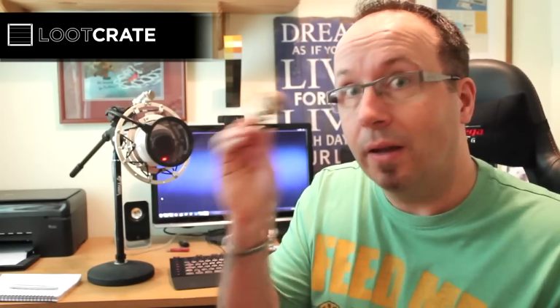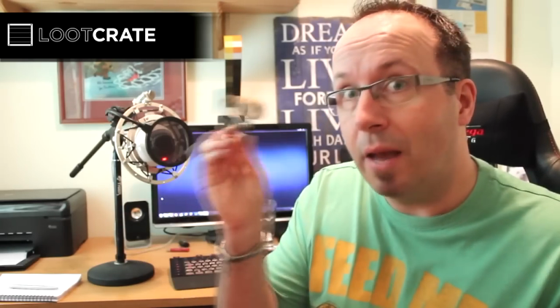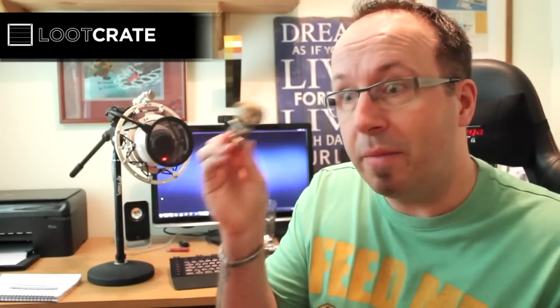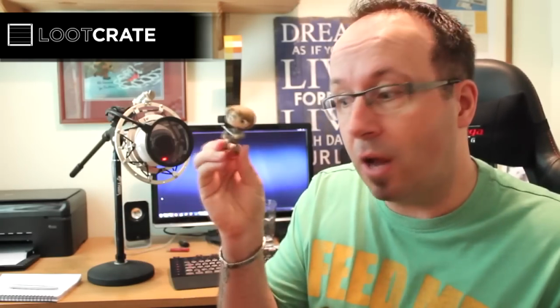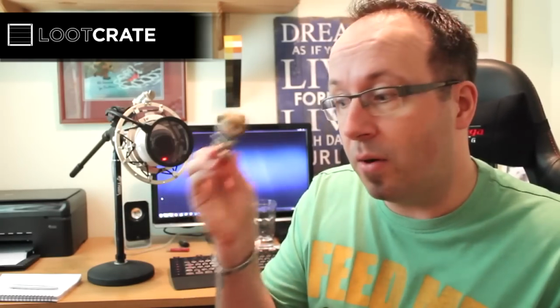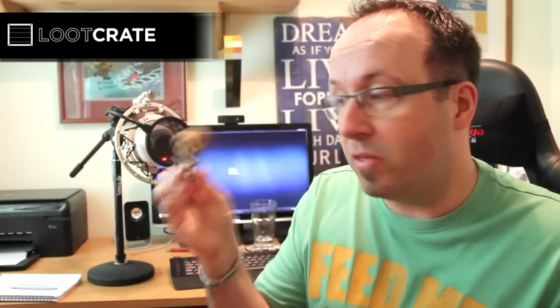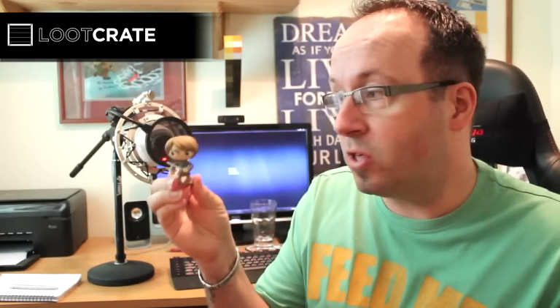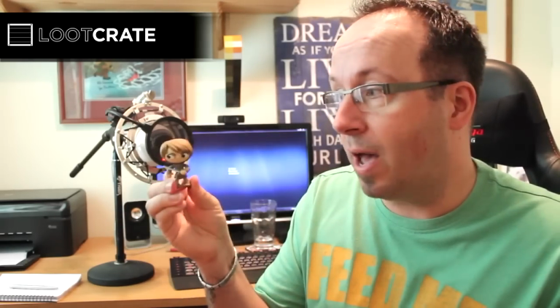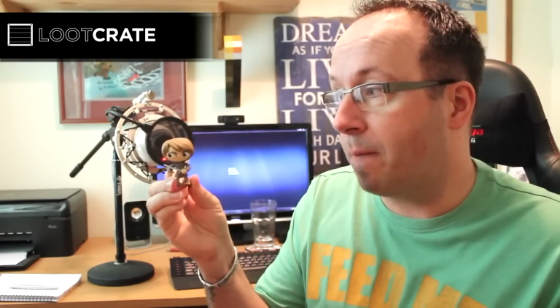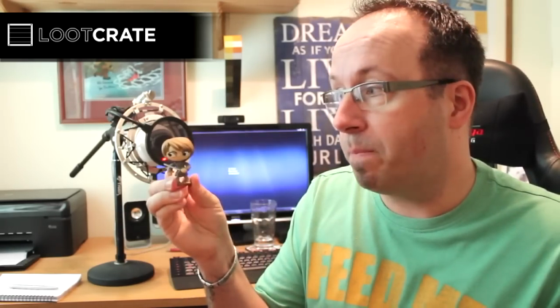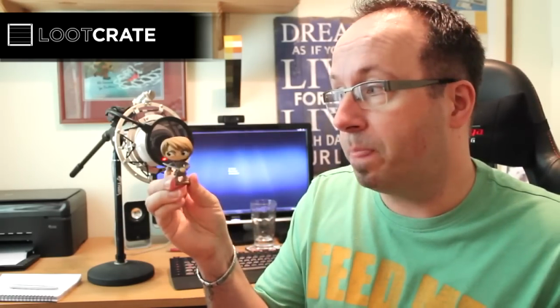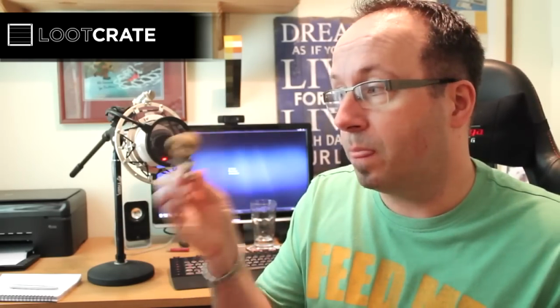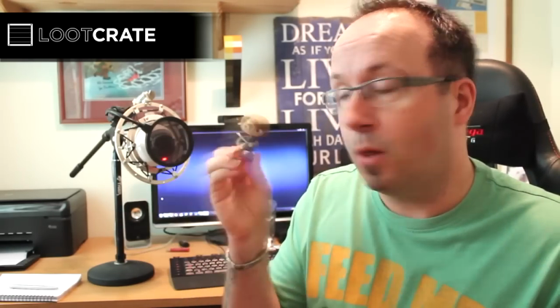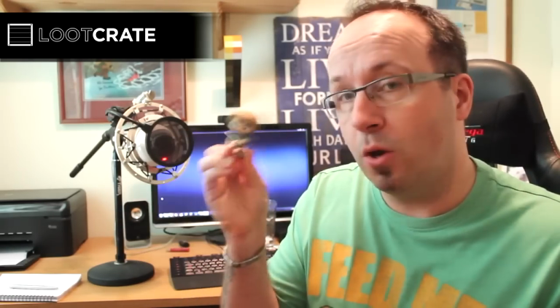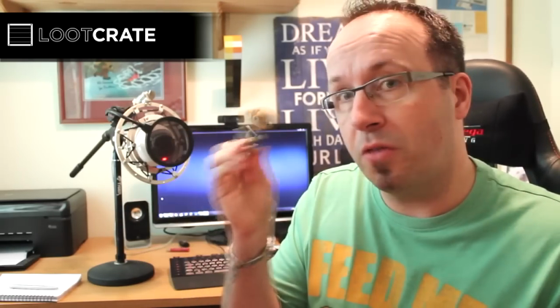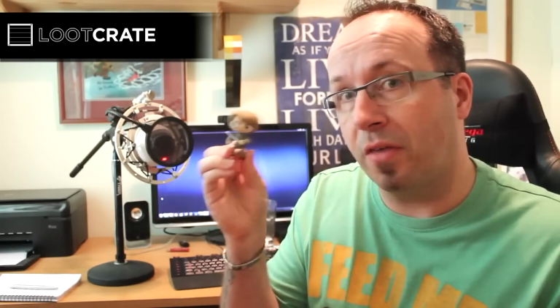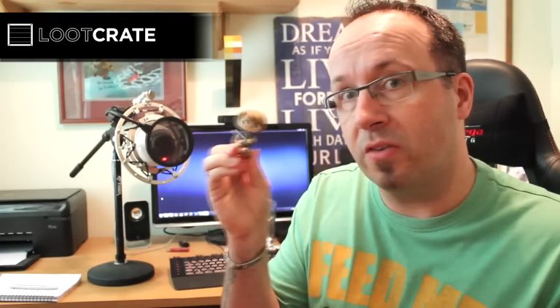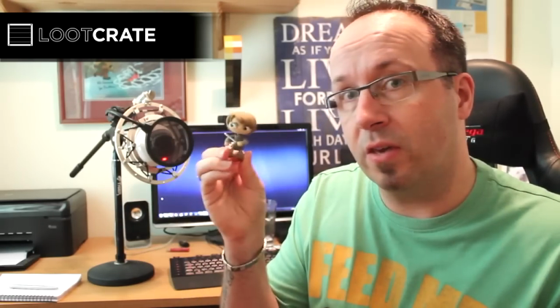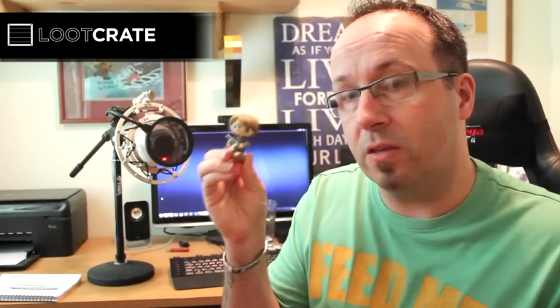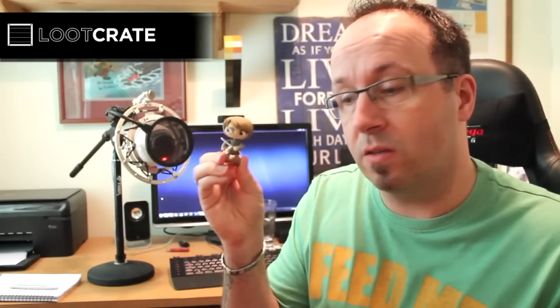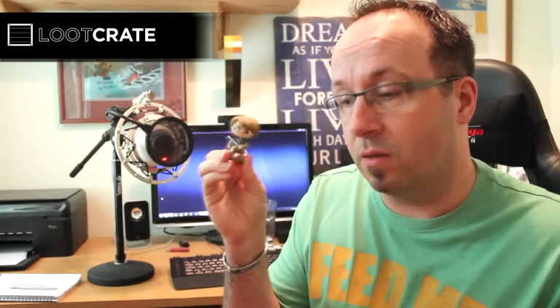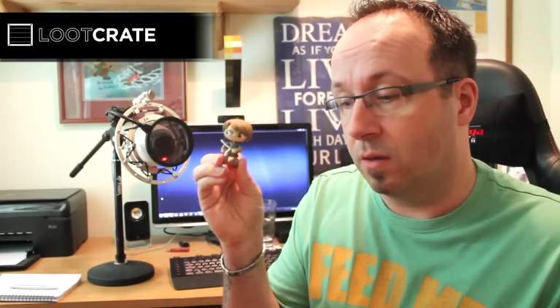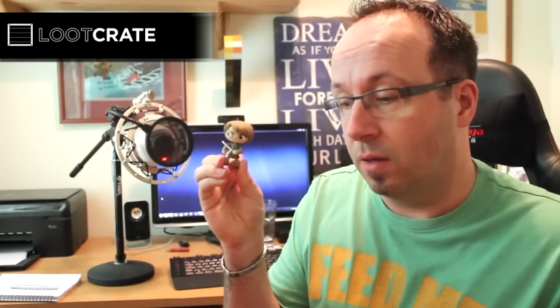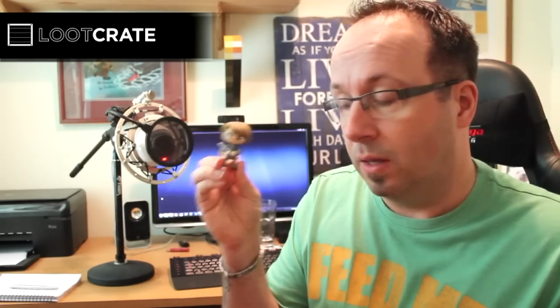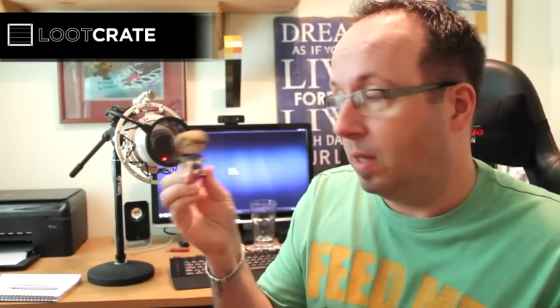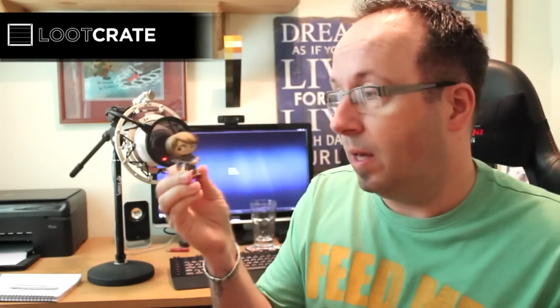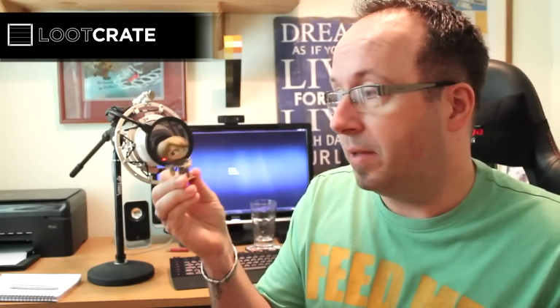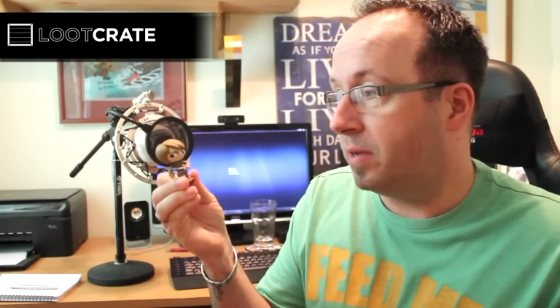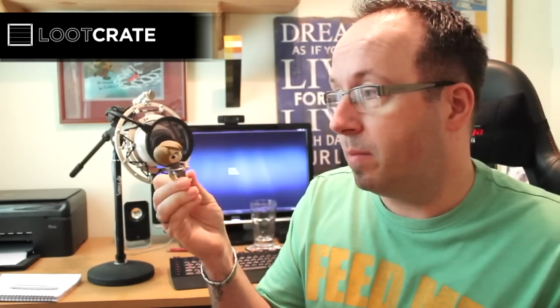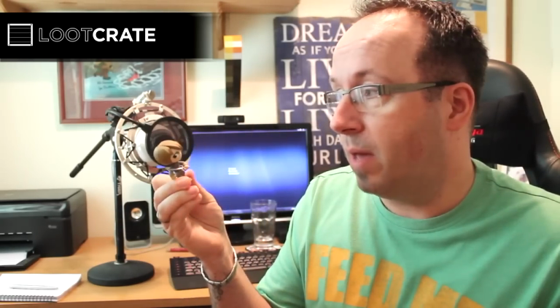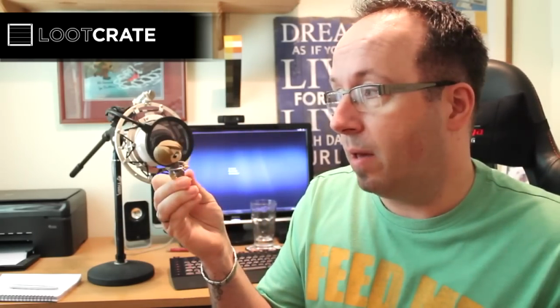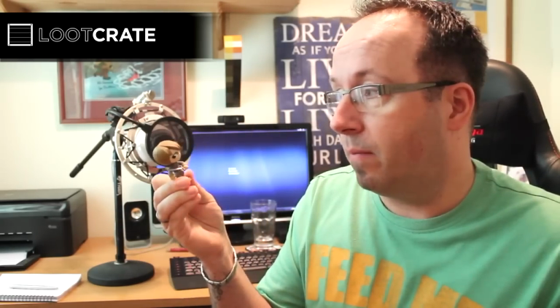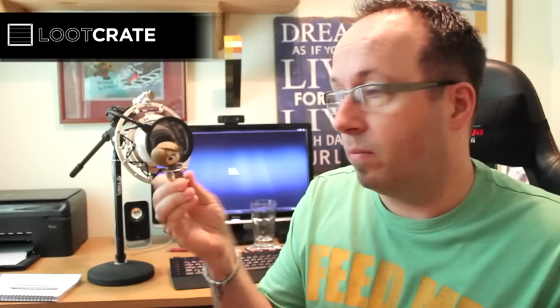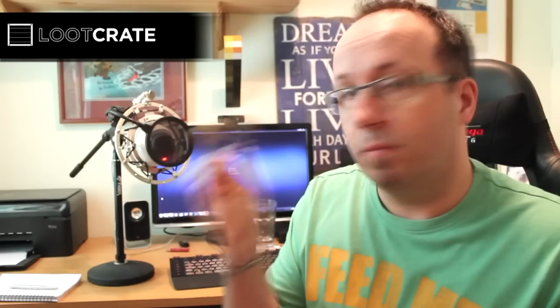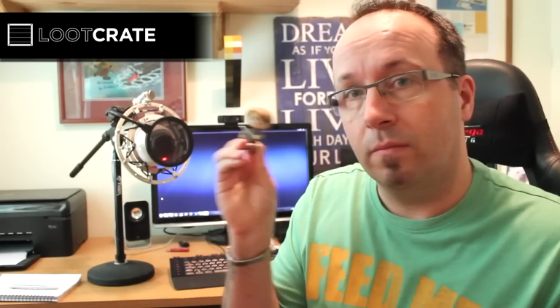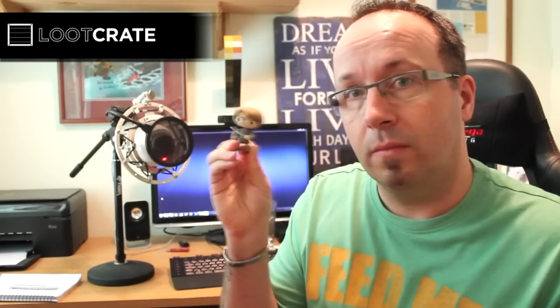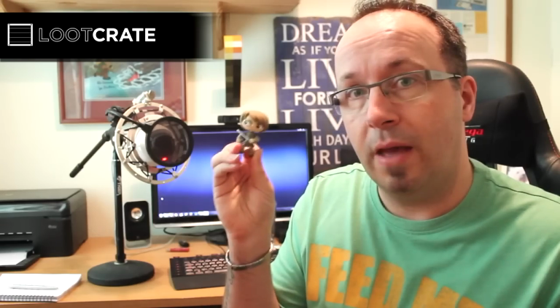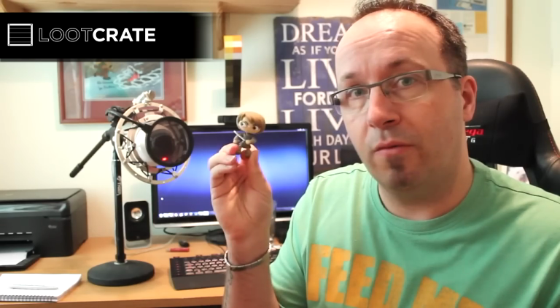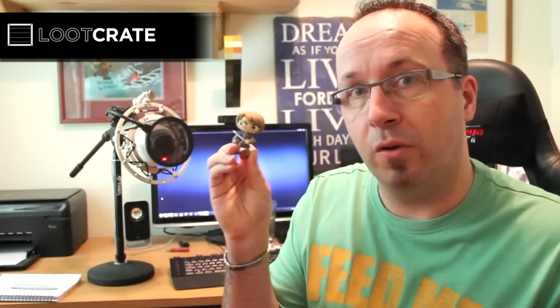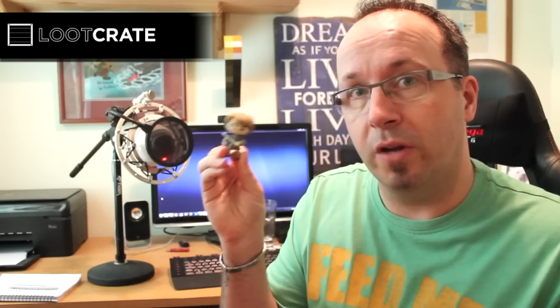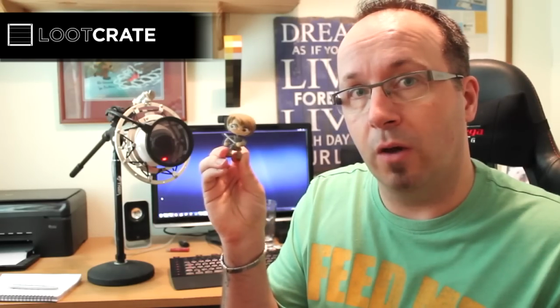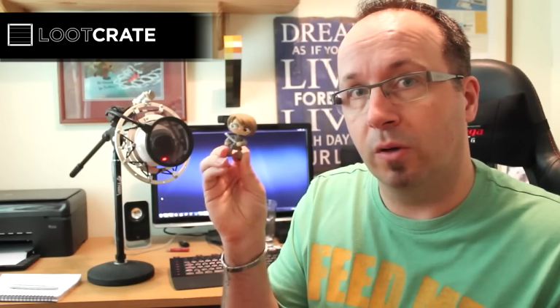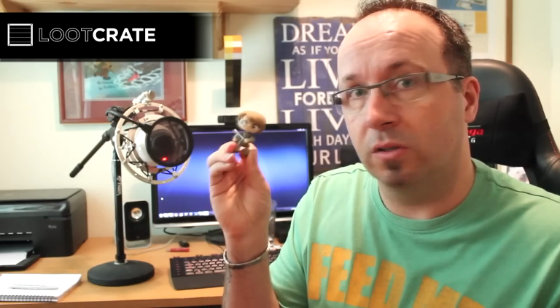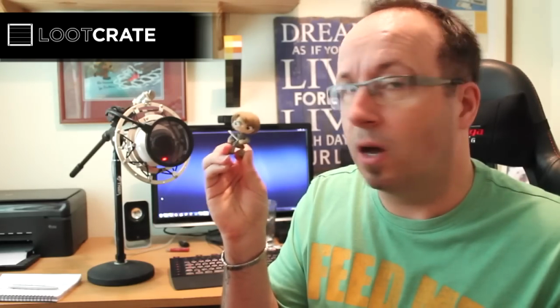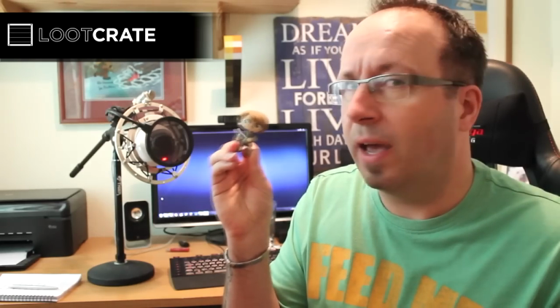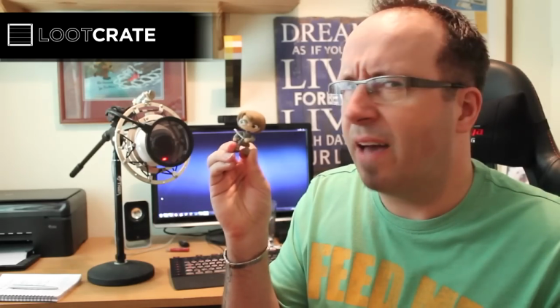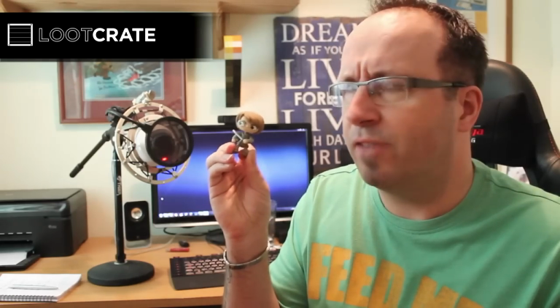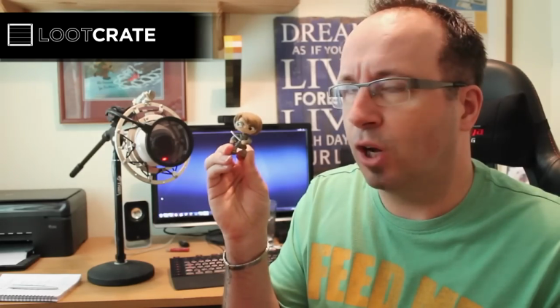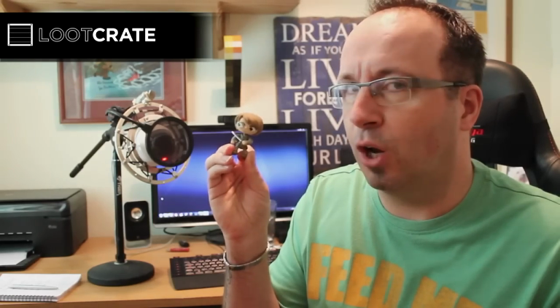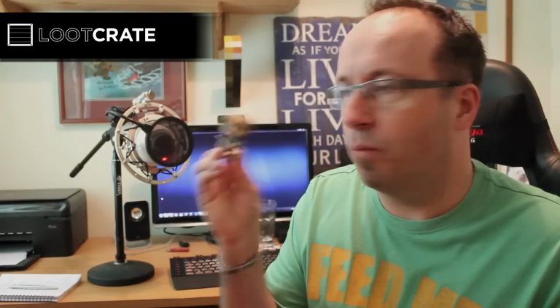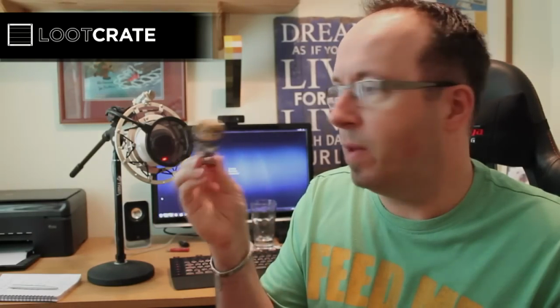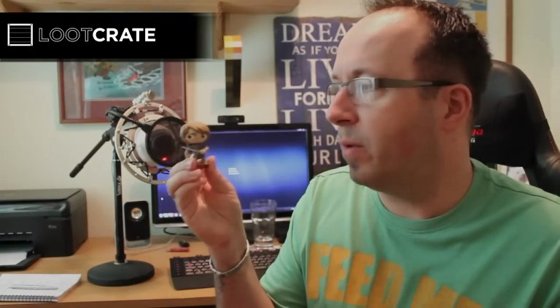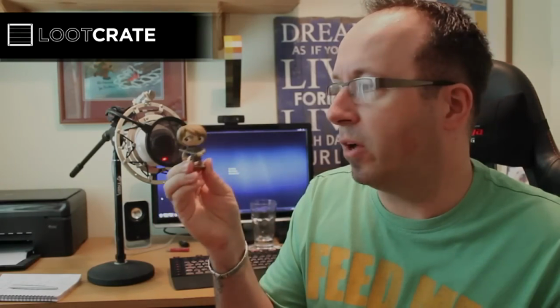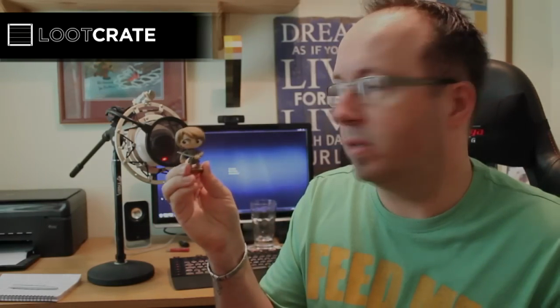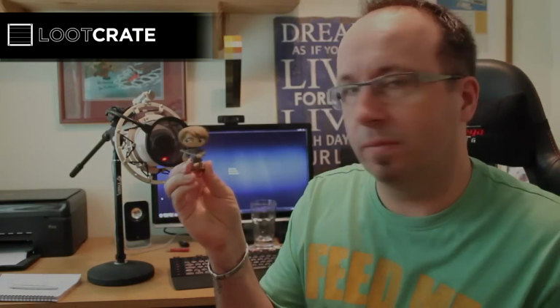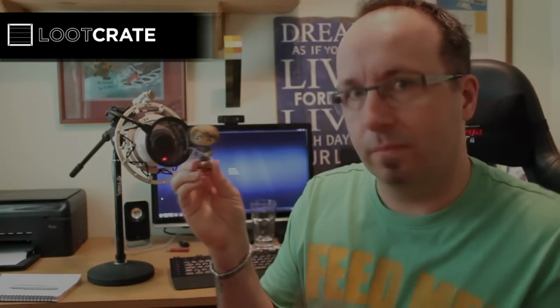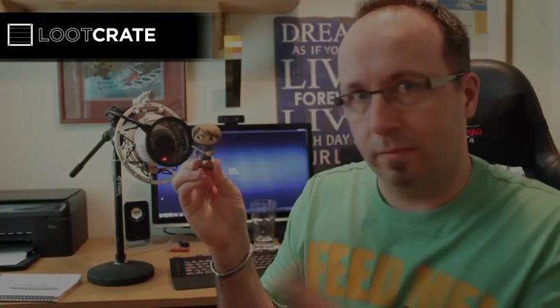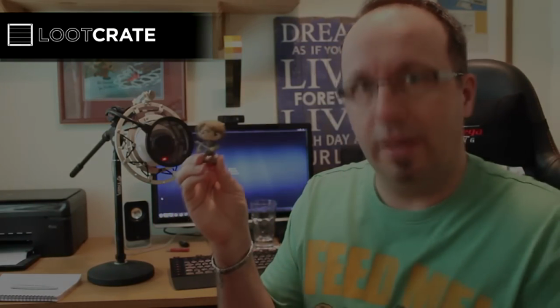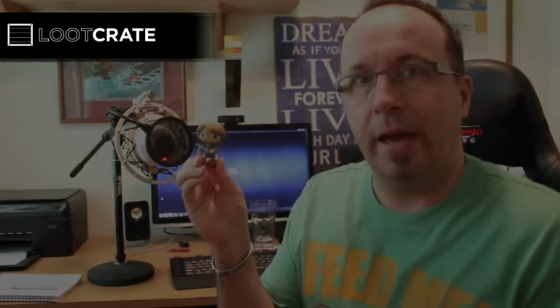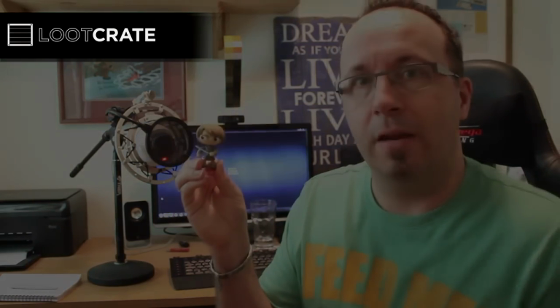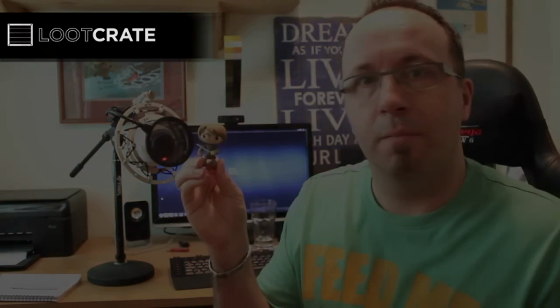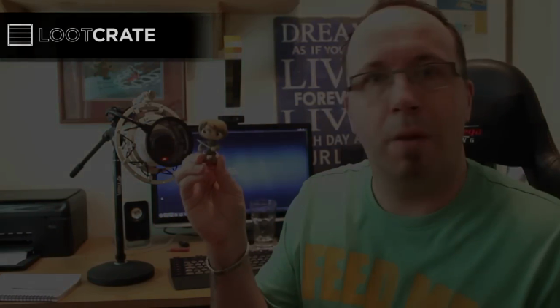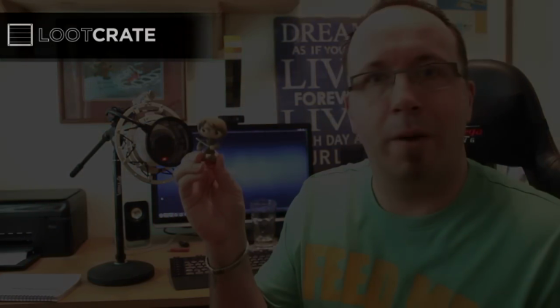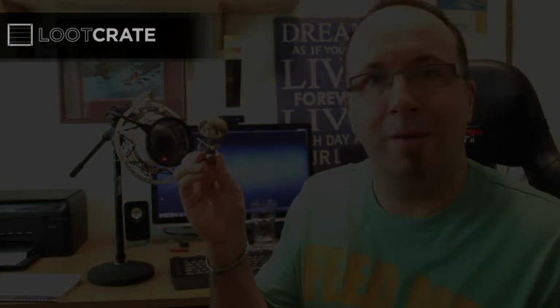Let me know in the comments who you think this is and let everyone know, because I haven't a clue. Anyway guys, bye bye.